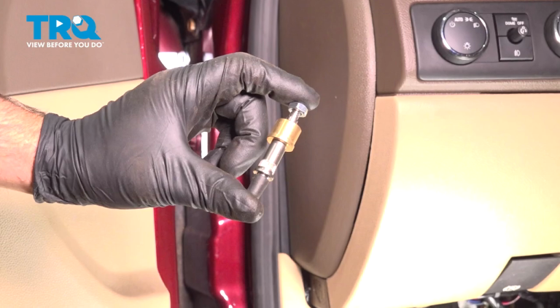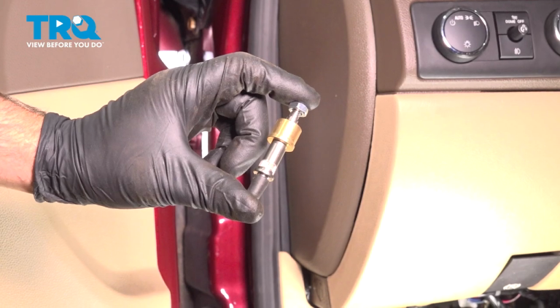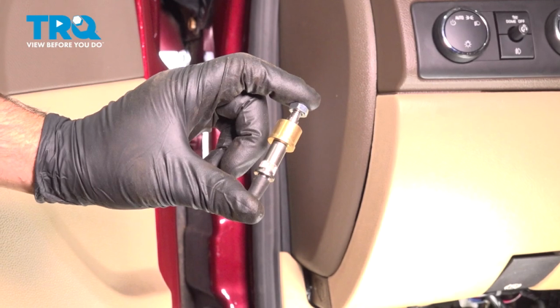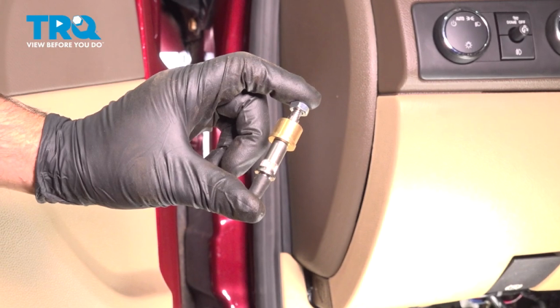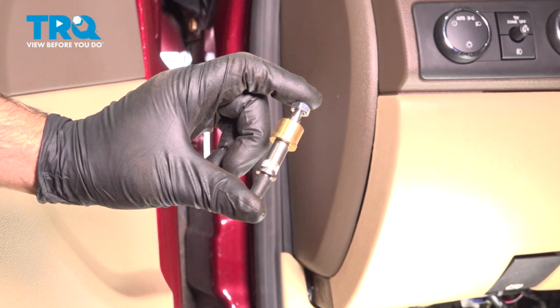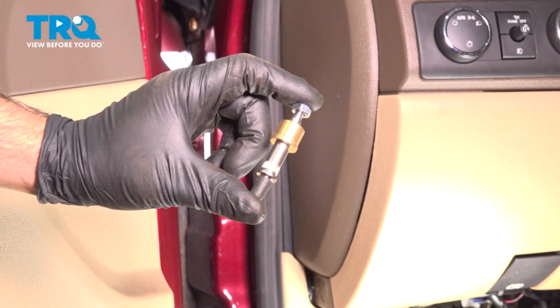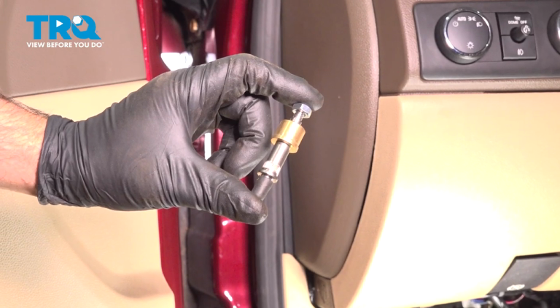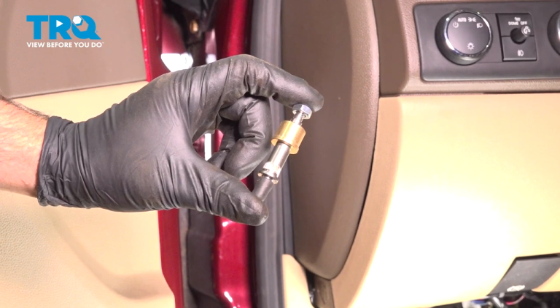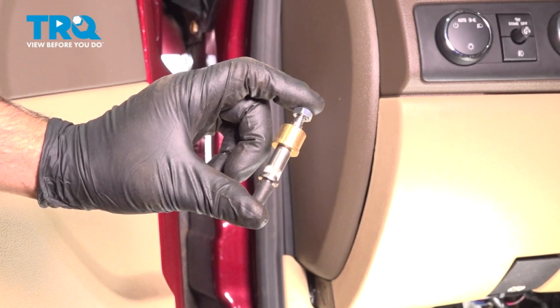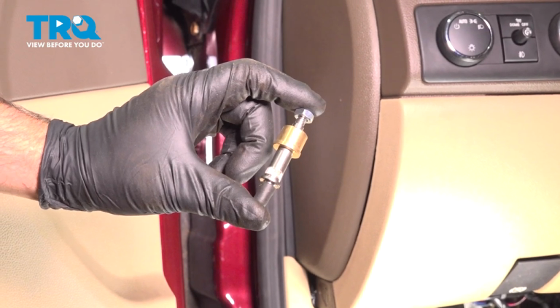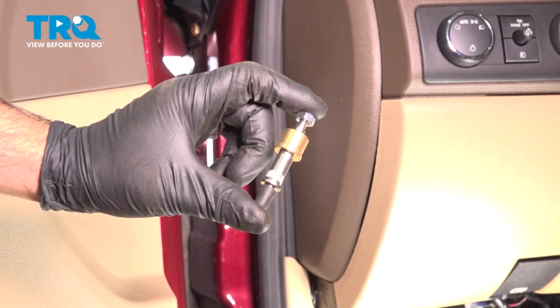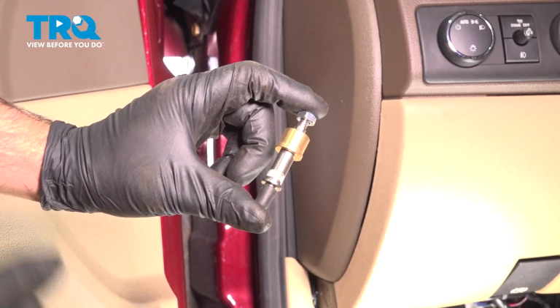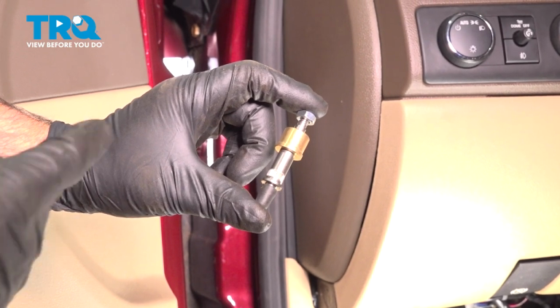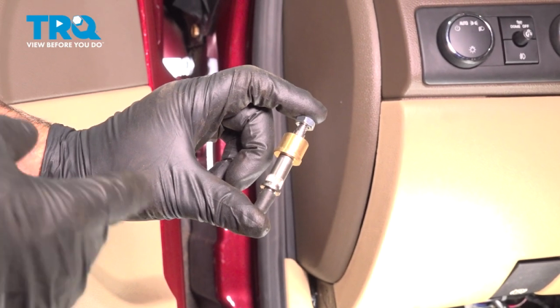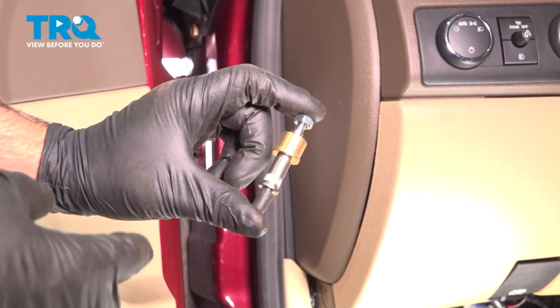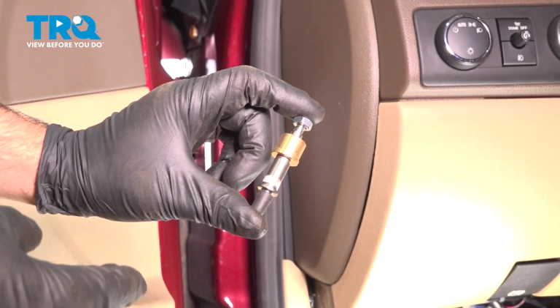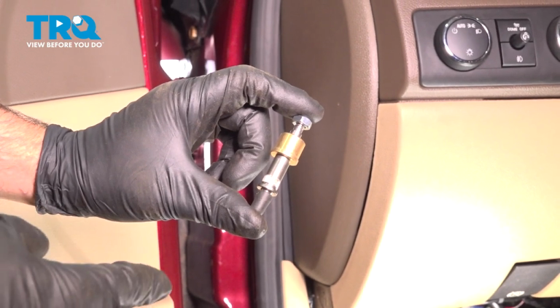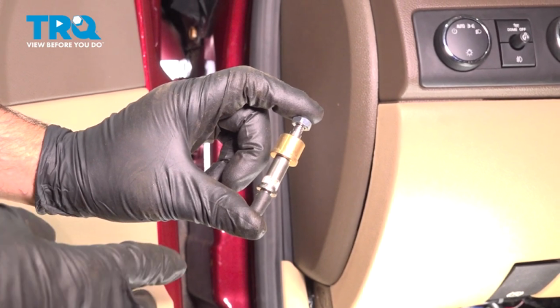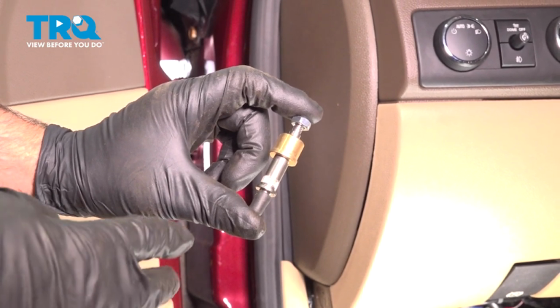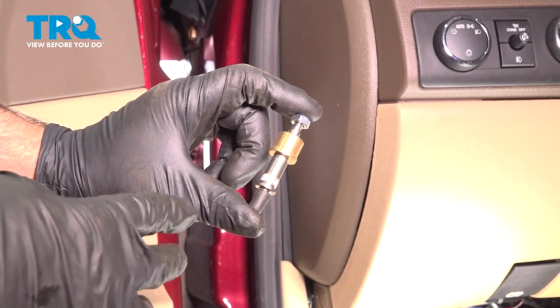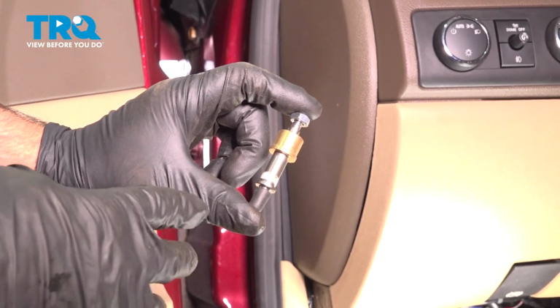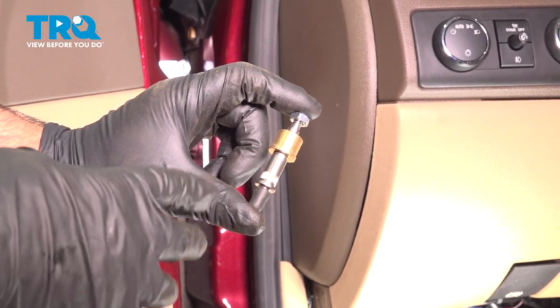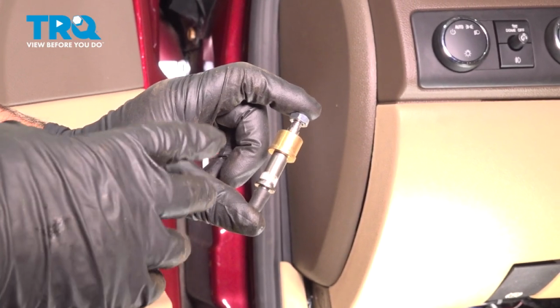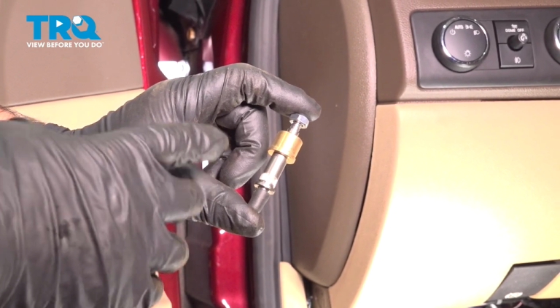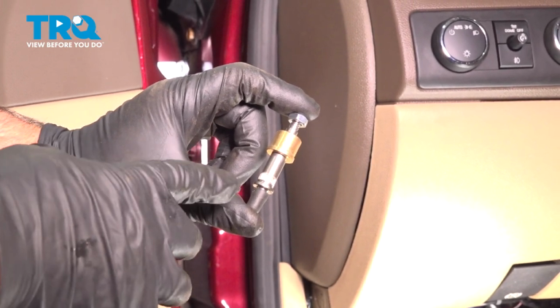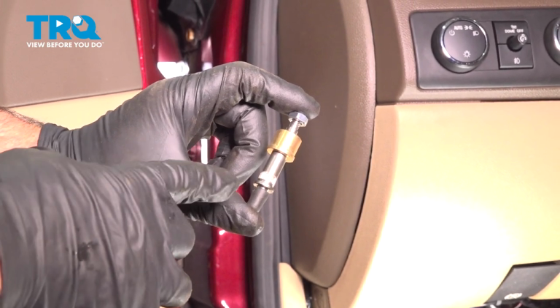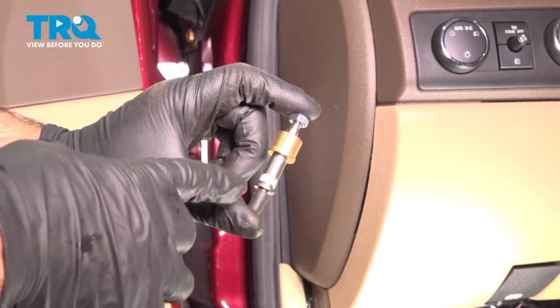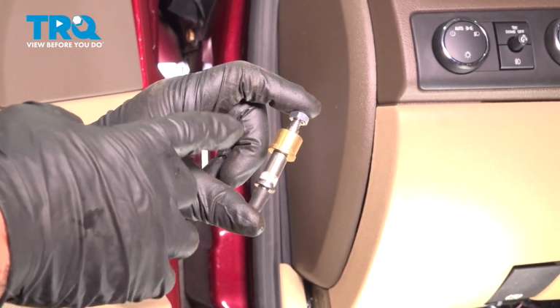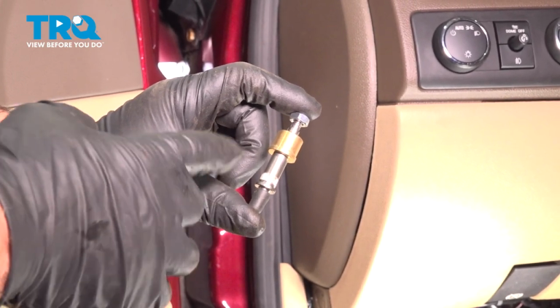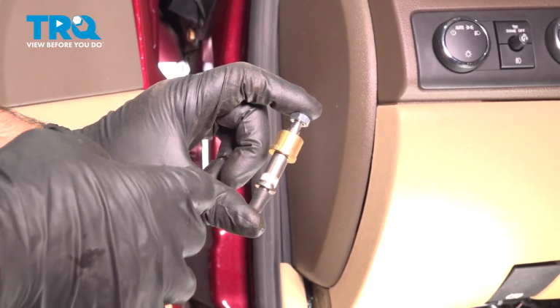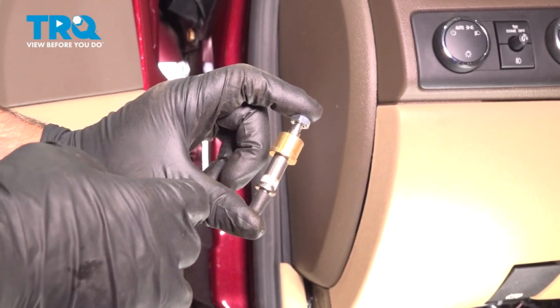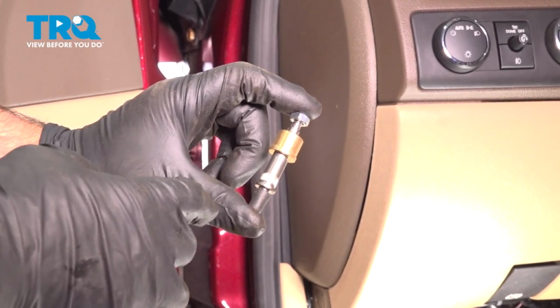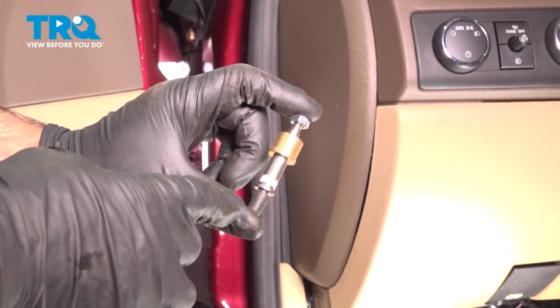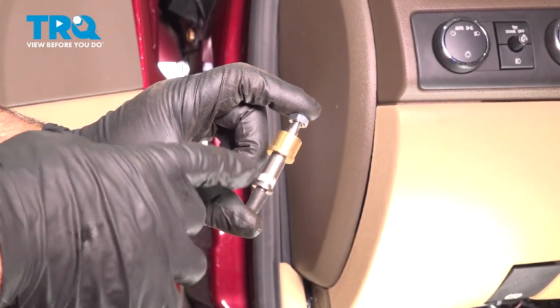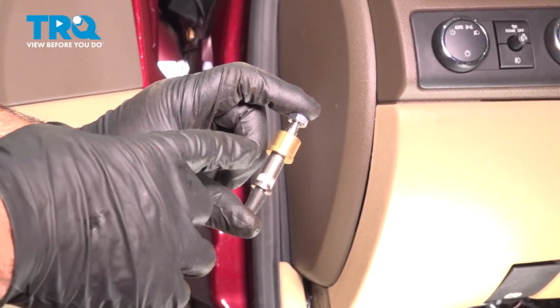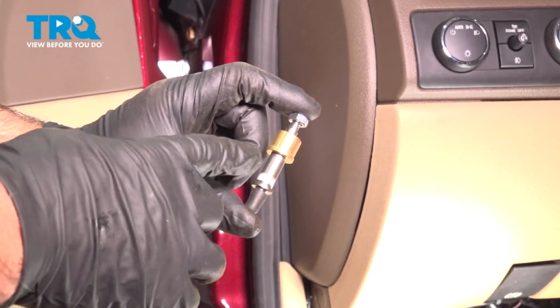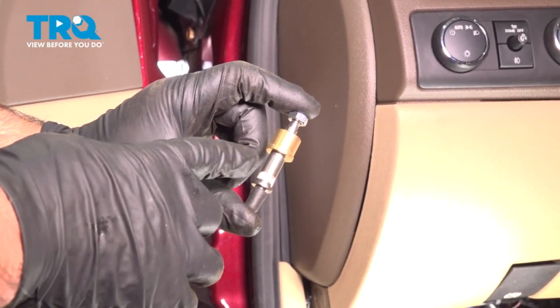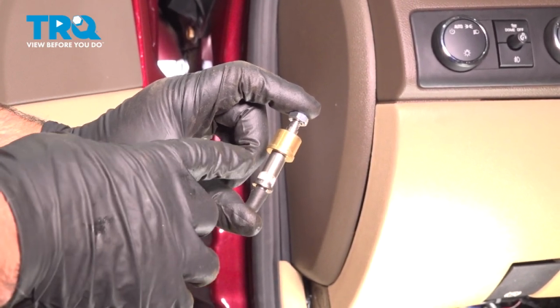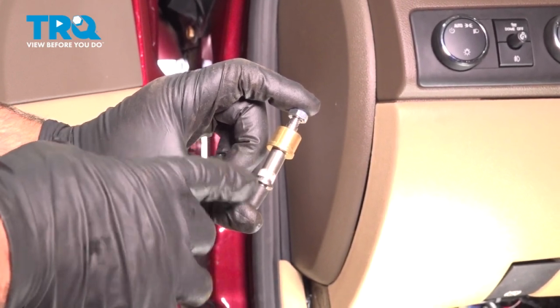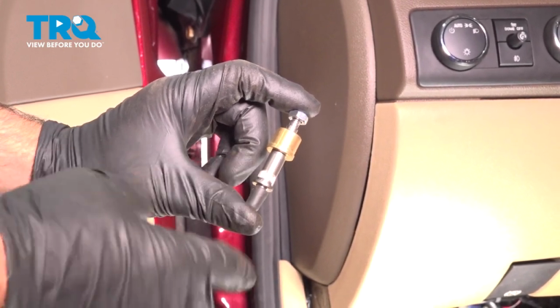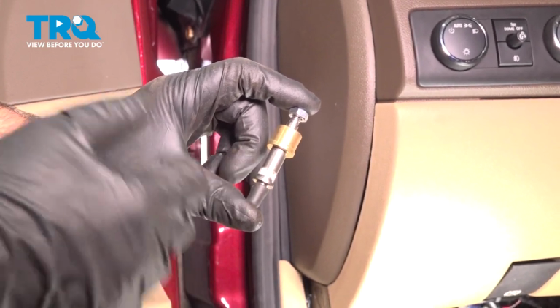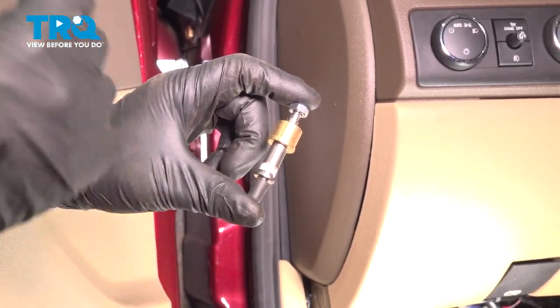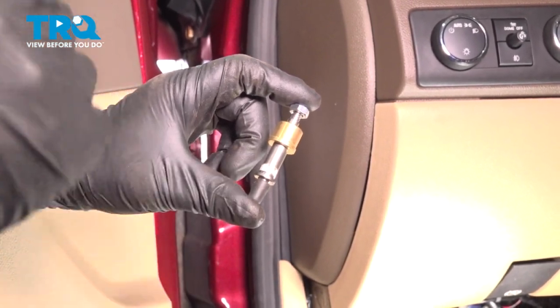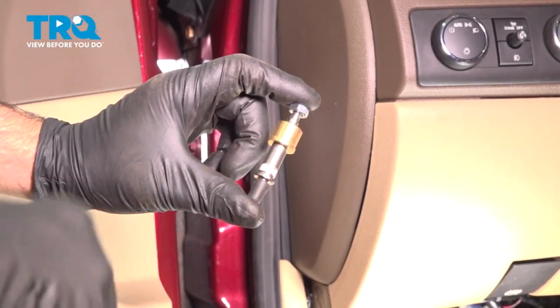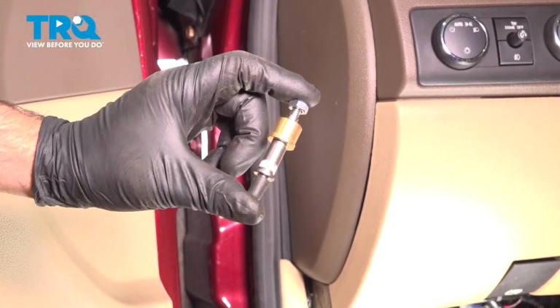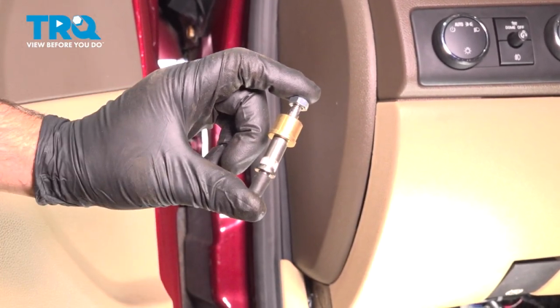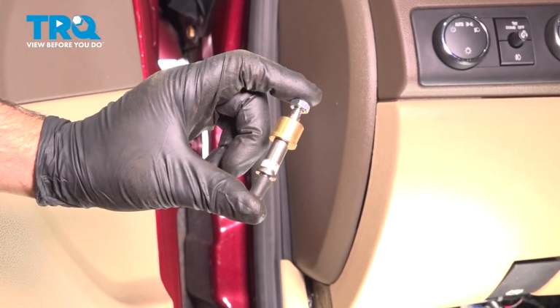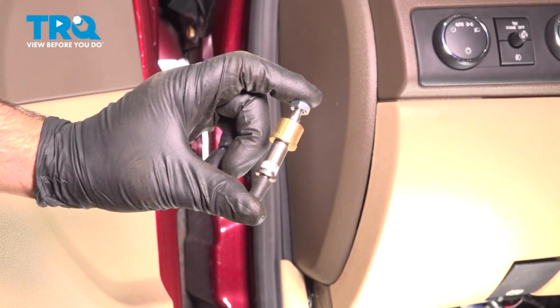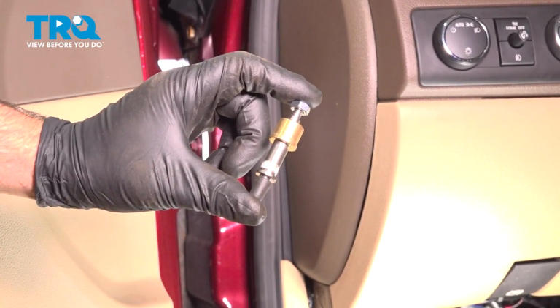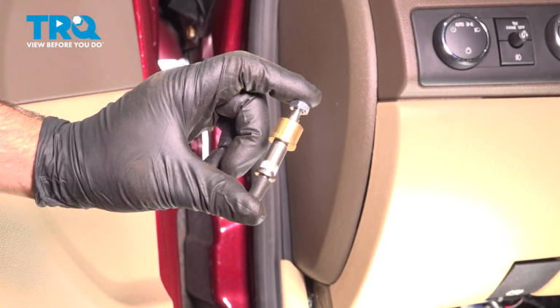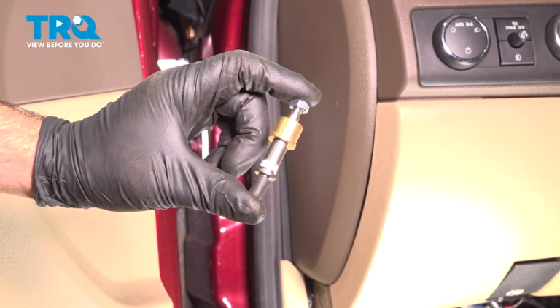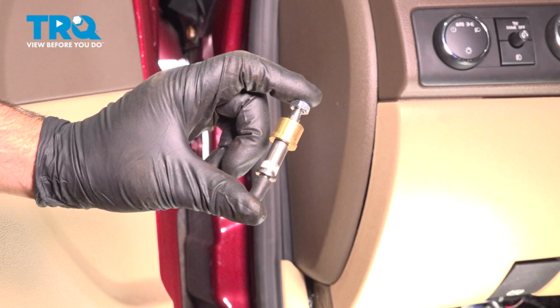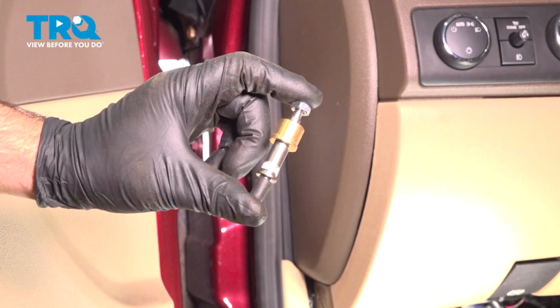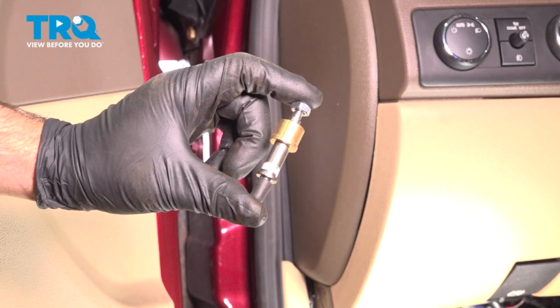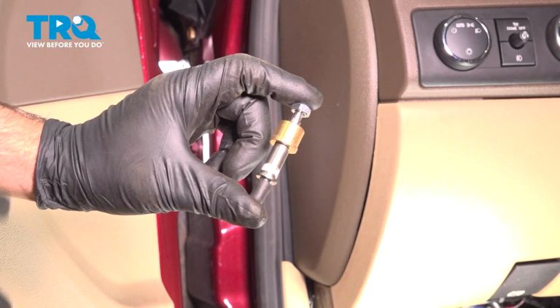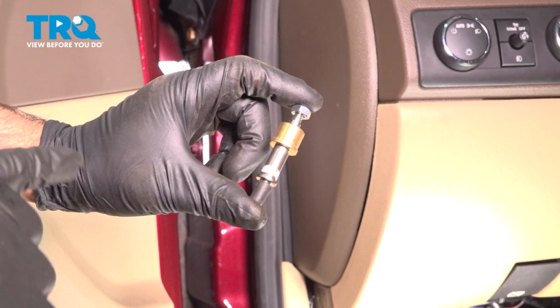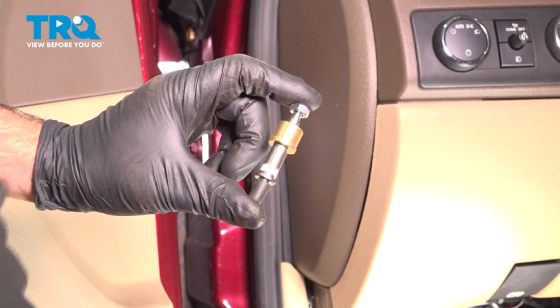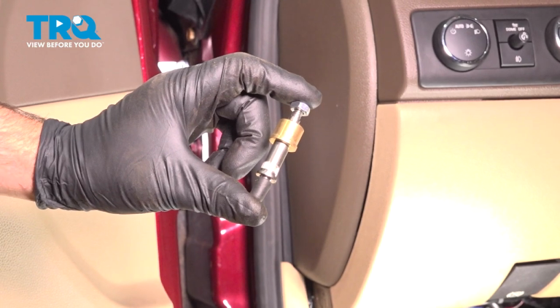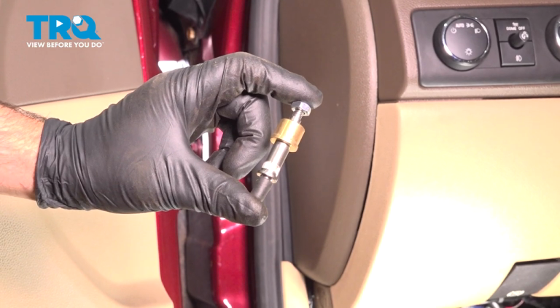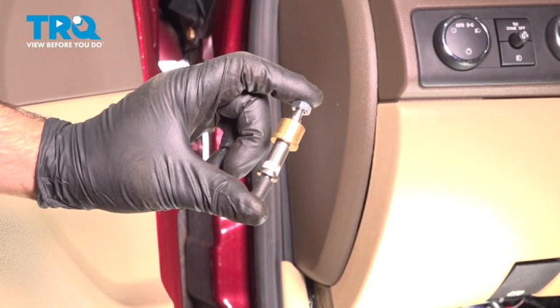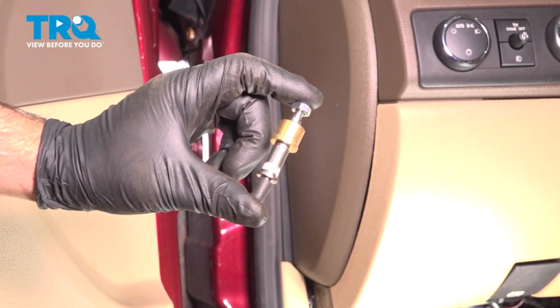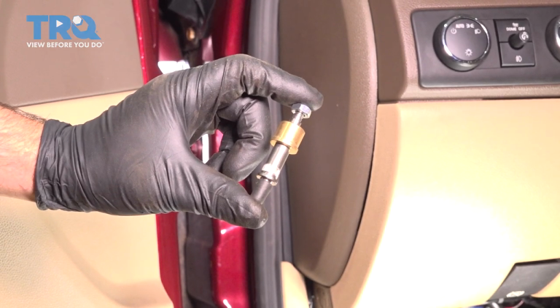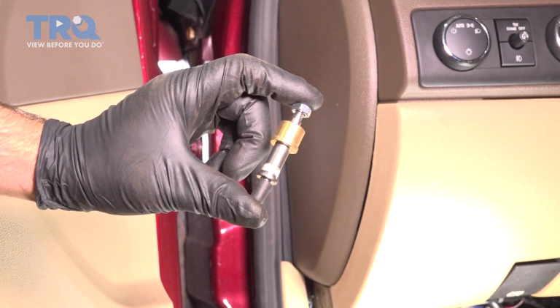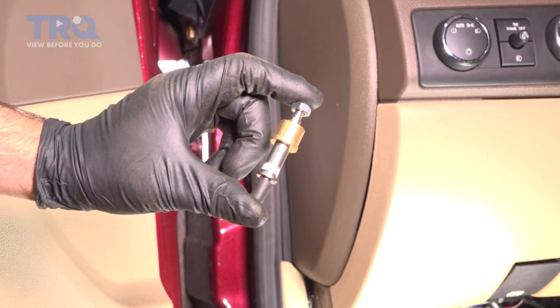In this video, I'm going to show you how to replace the door hinge pin roller on this Chevy Silverado. Let's get into it.